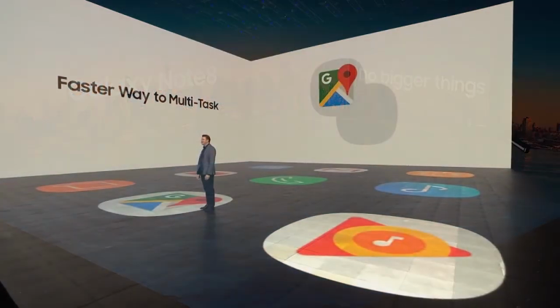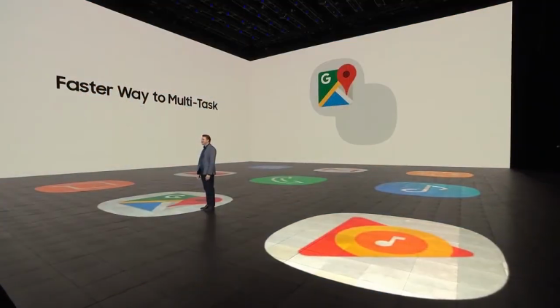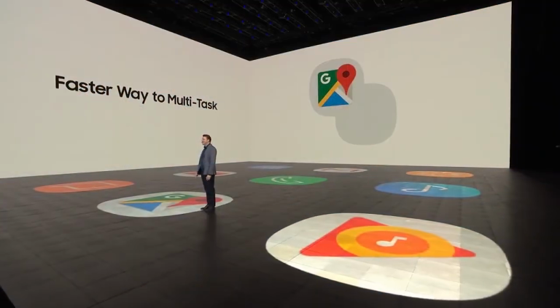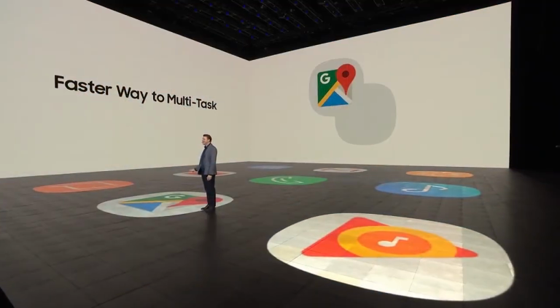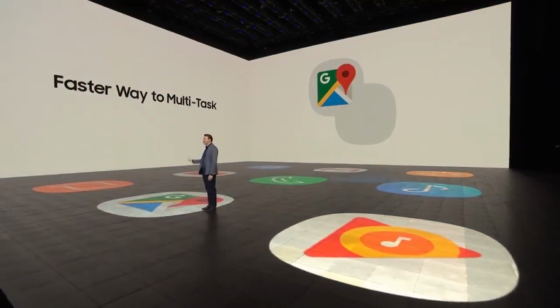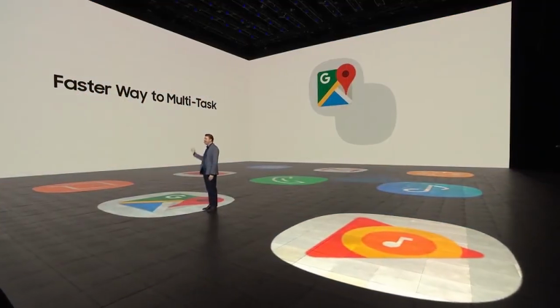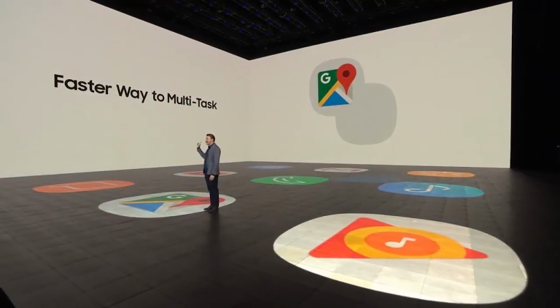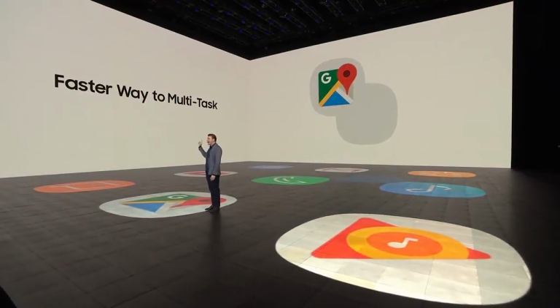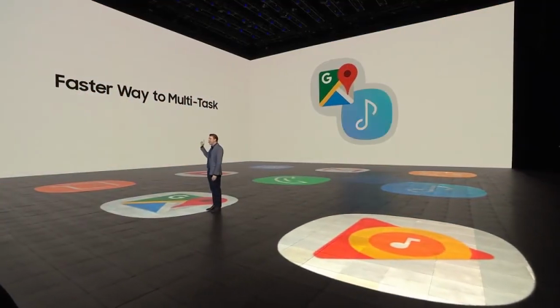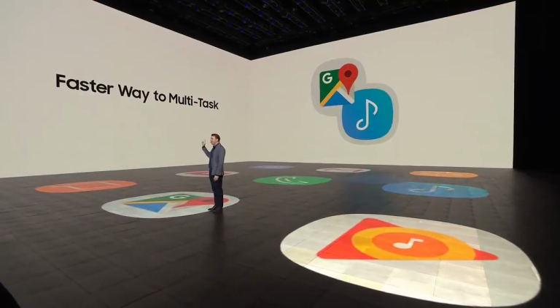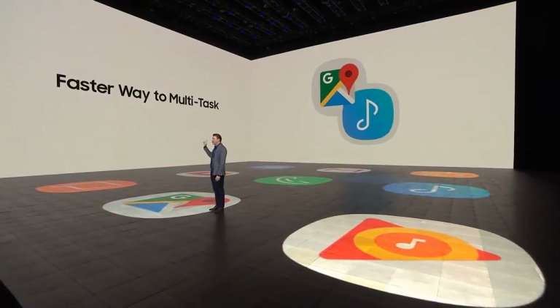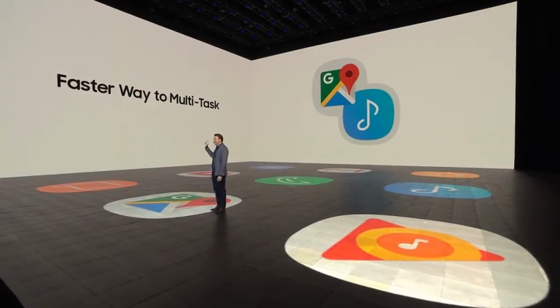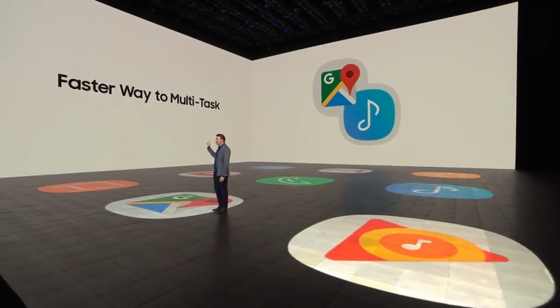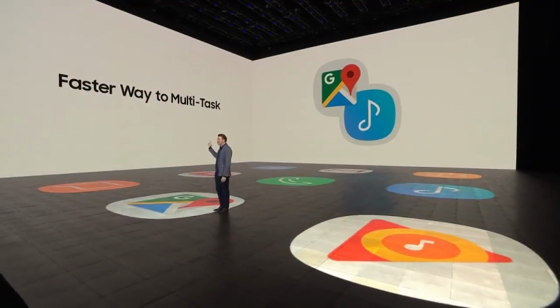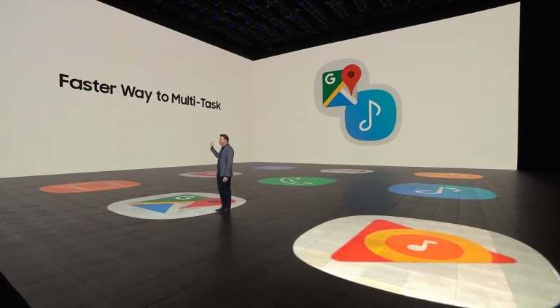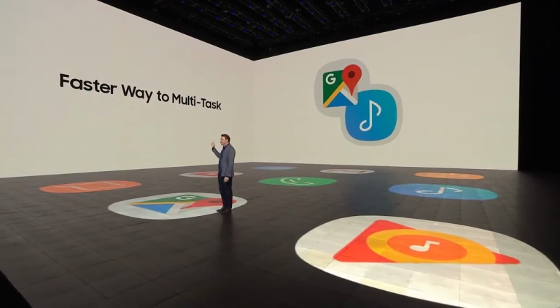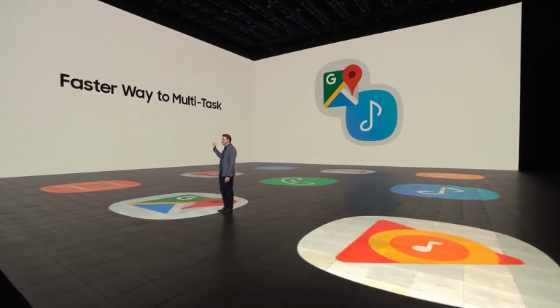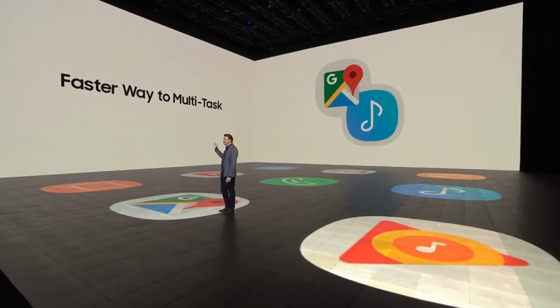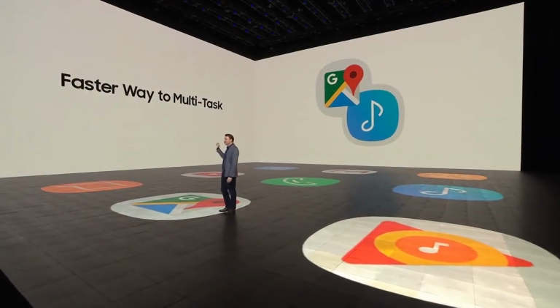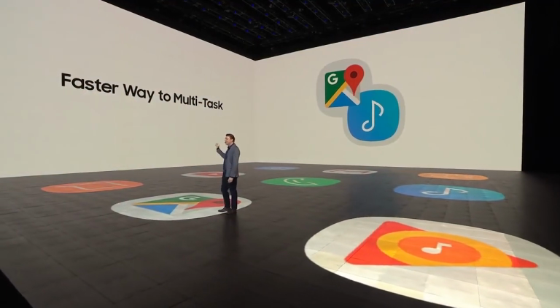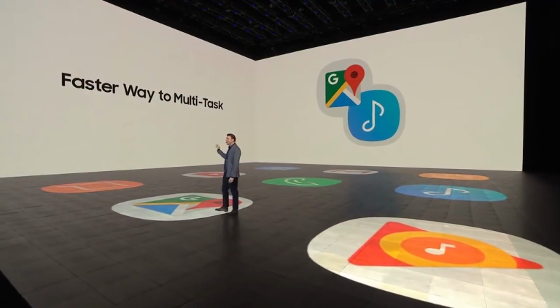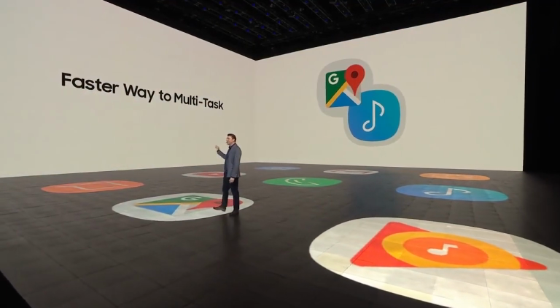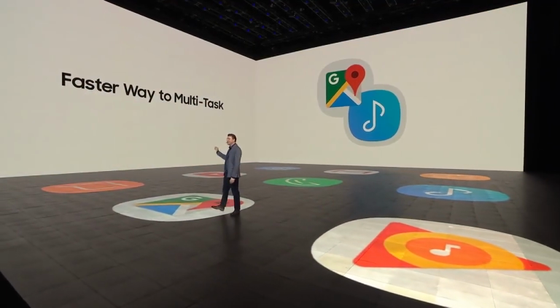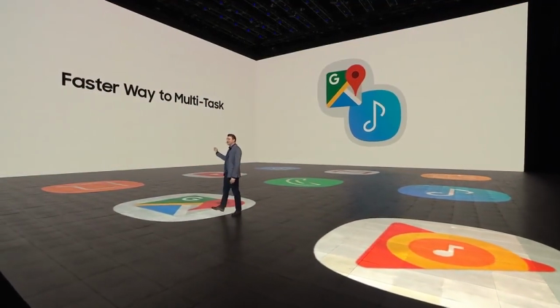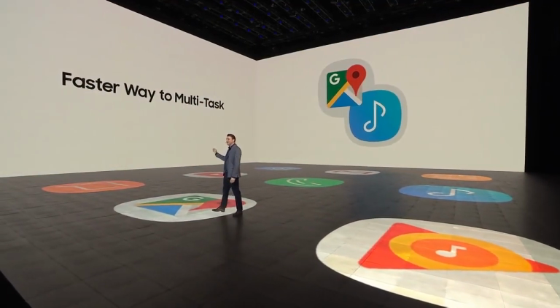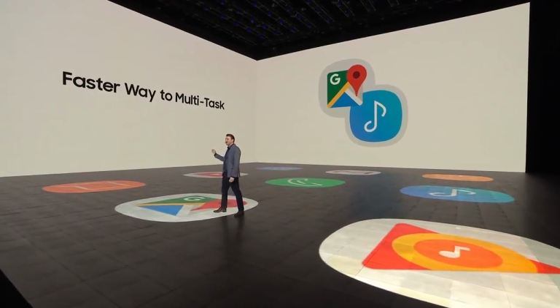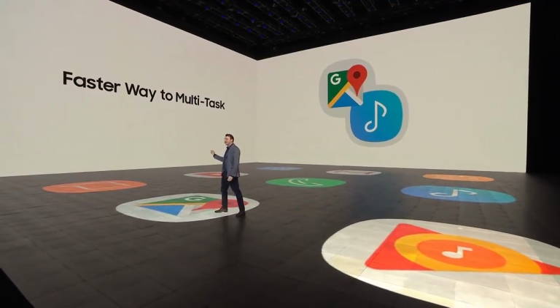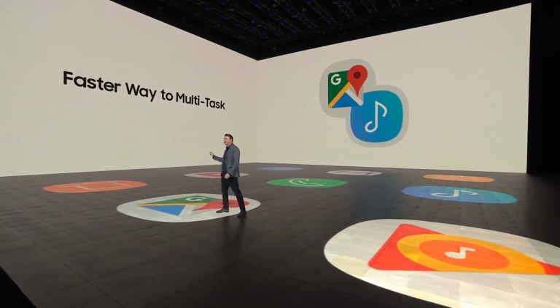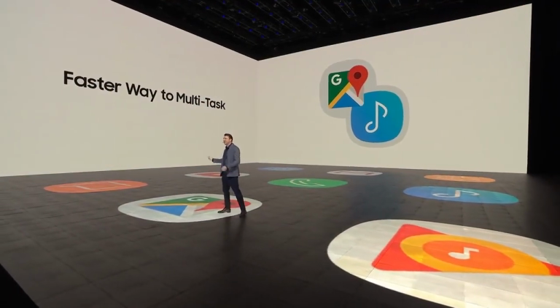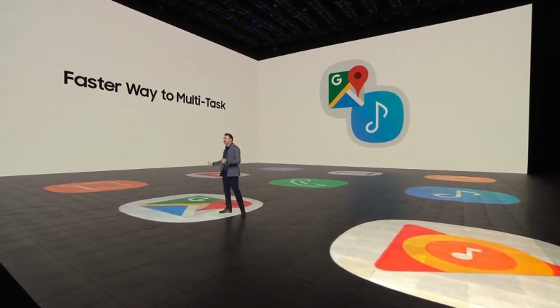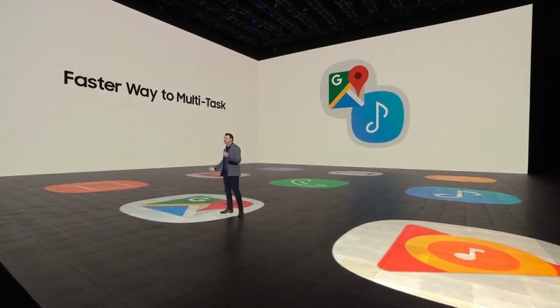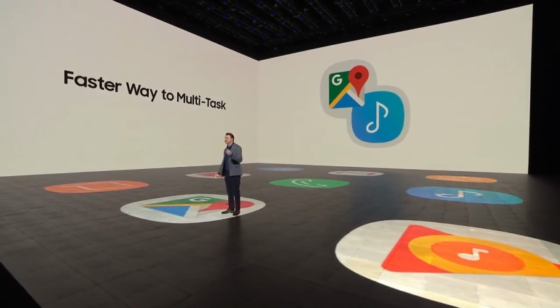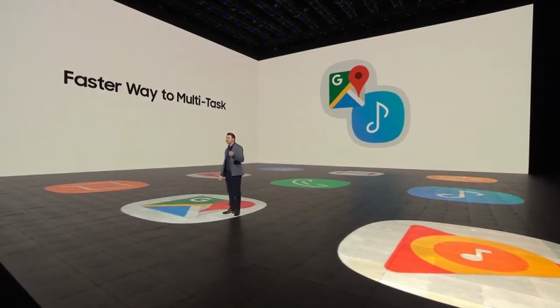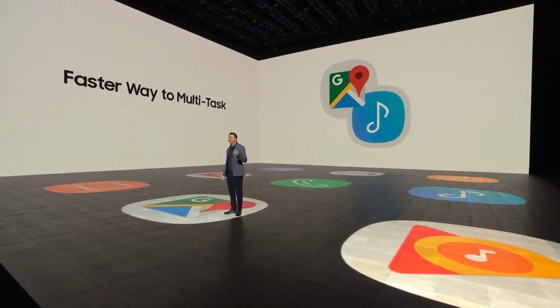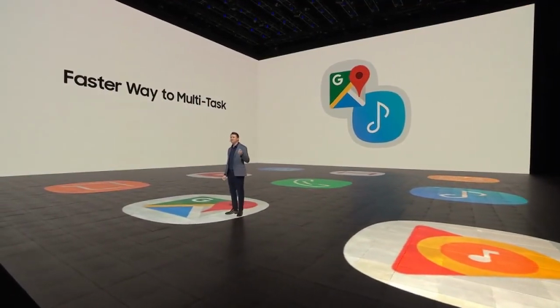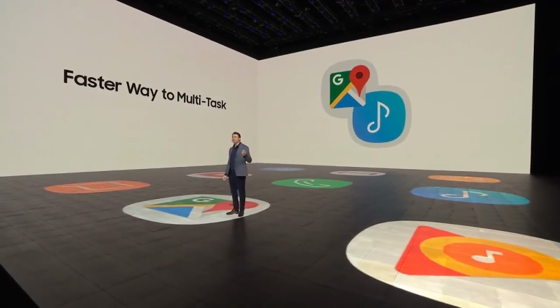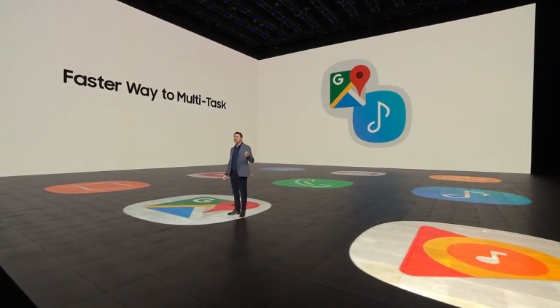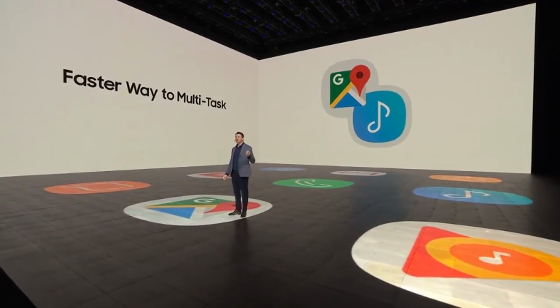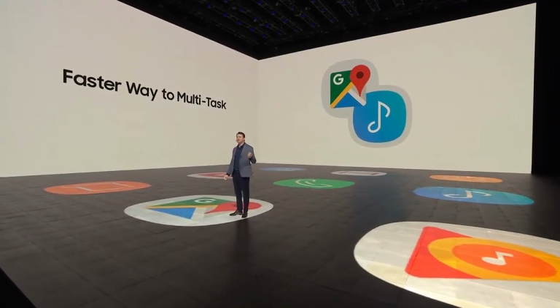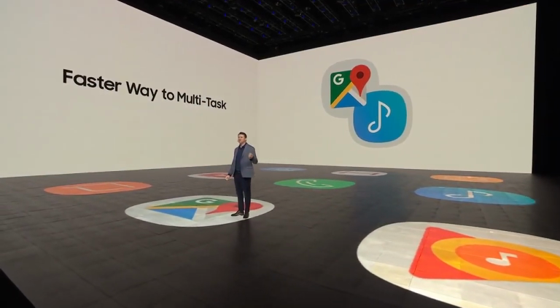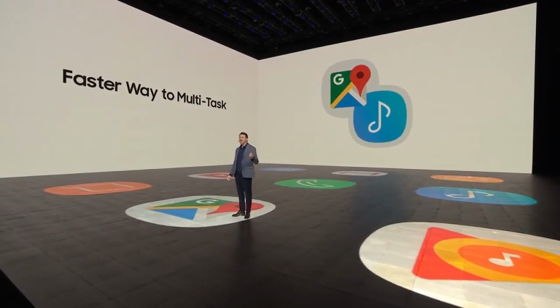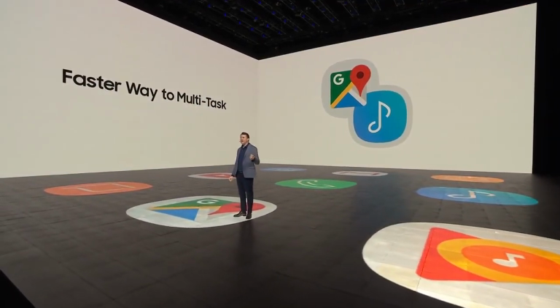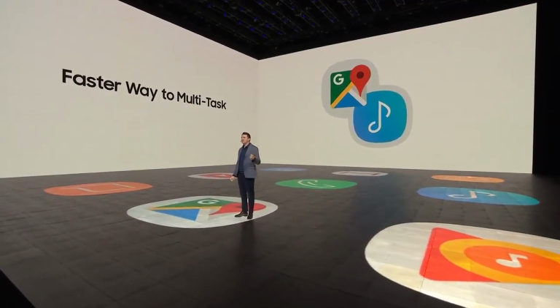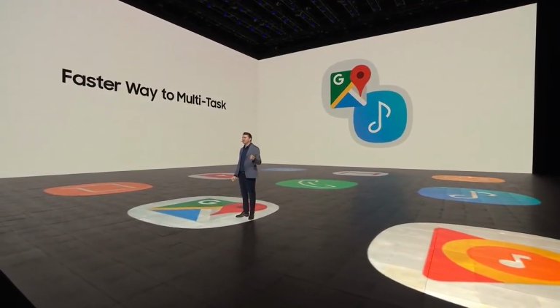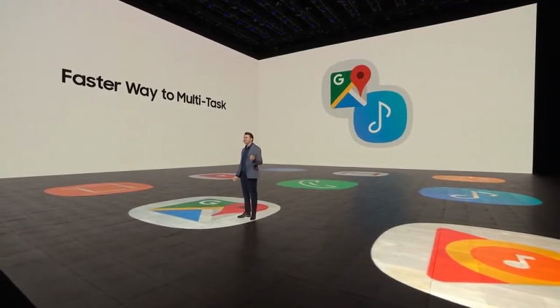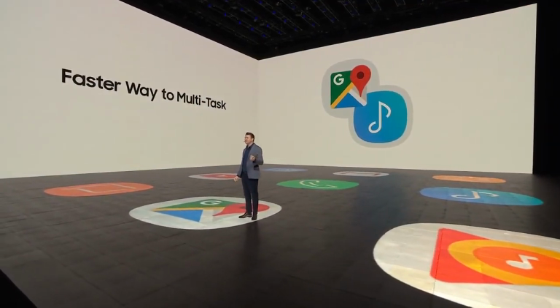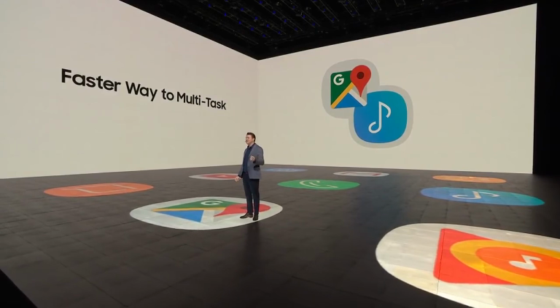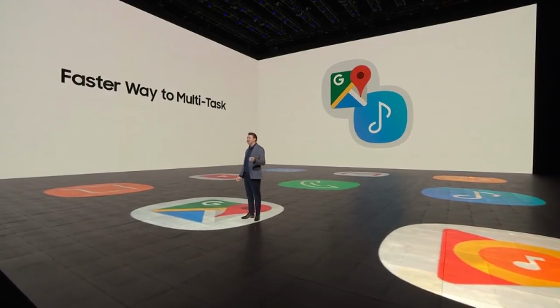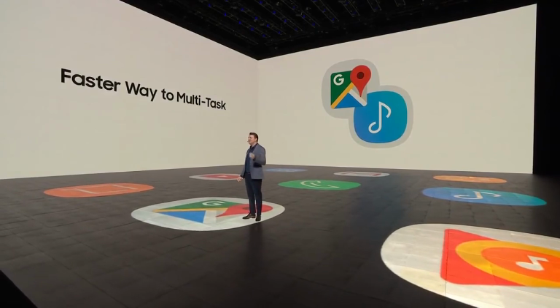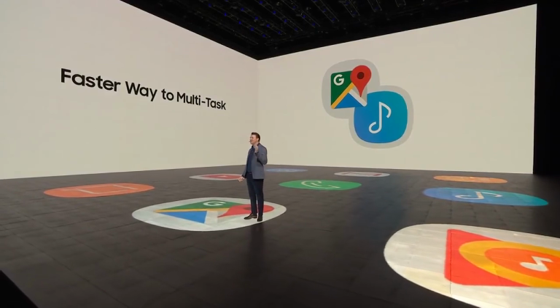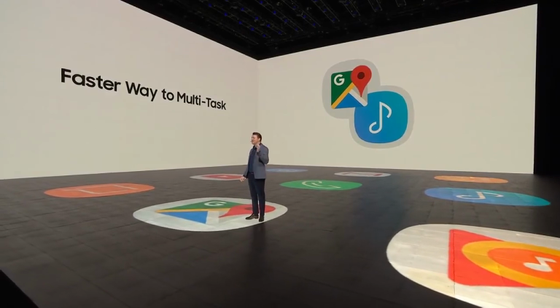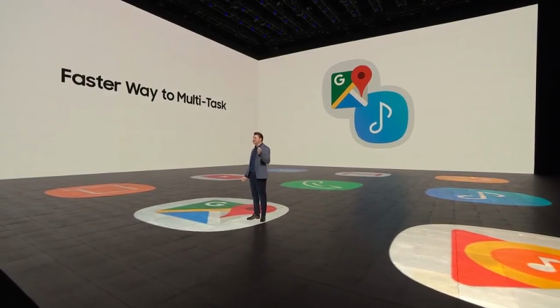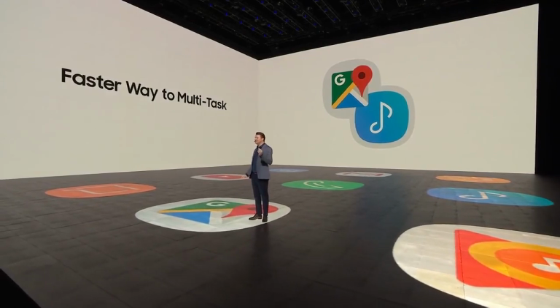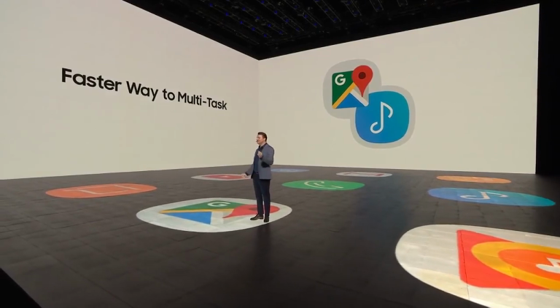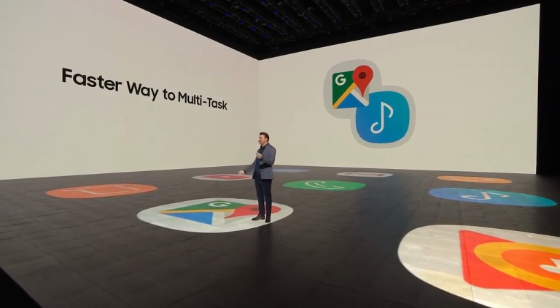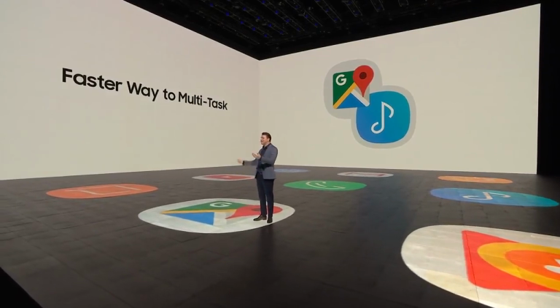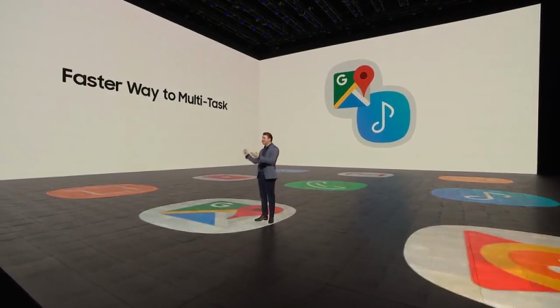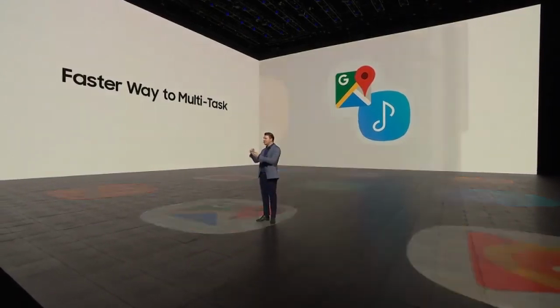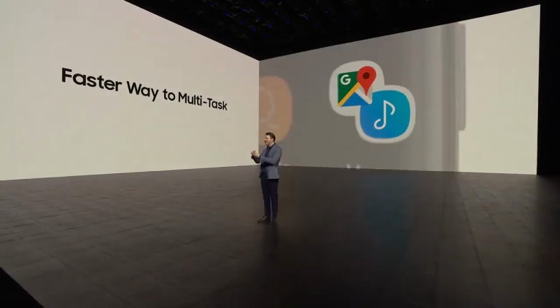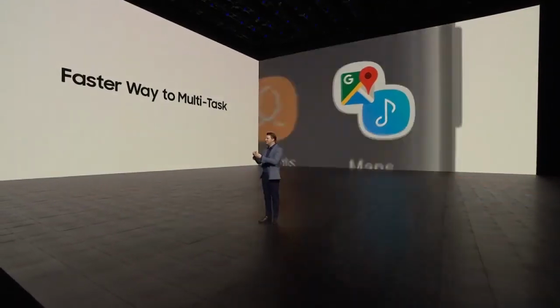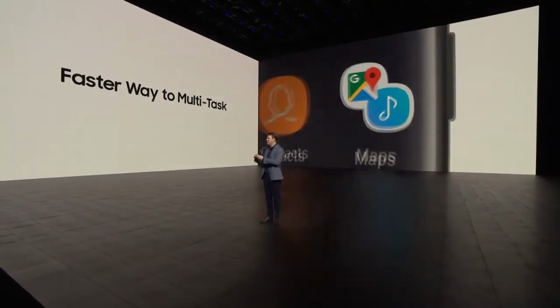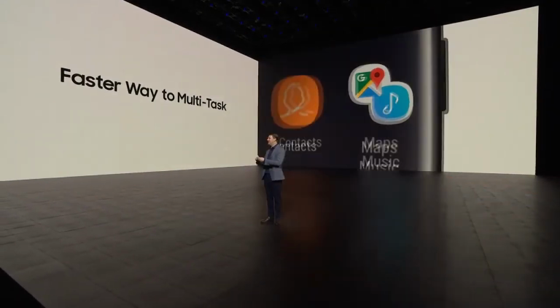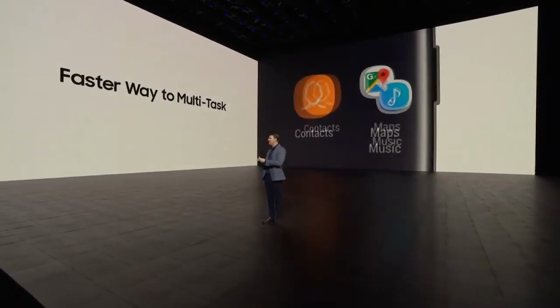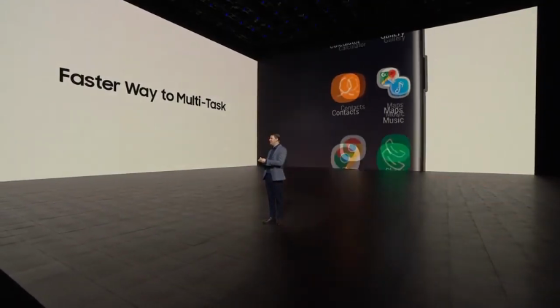Thanks to AppPair, you can create a shortcut to launch two of your most-used apps with a single tap from the Edge panel.